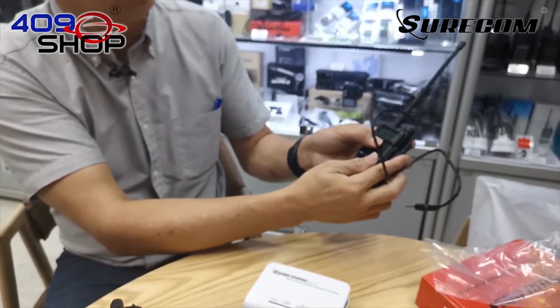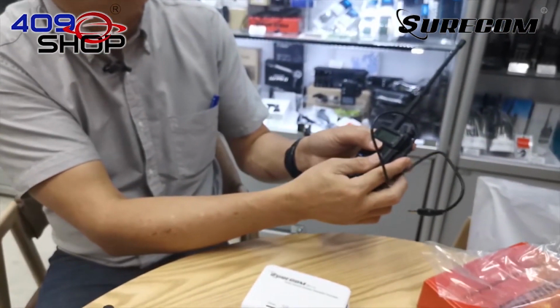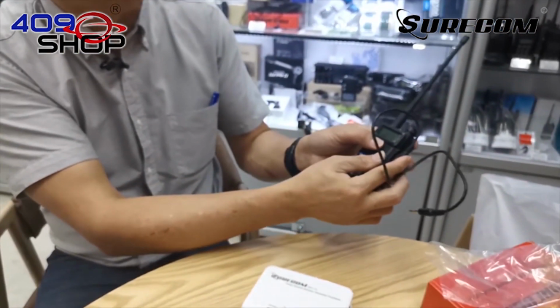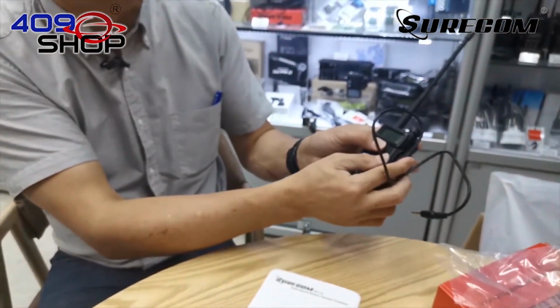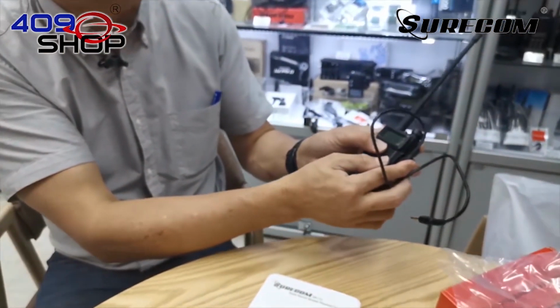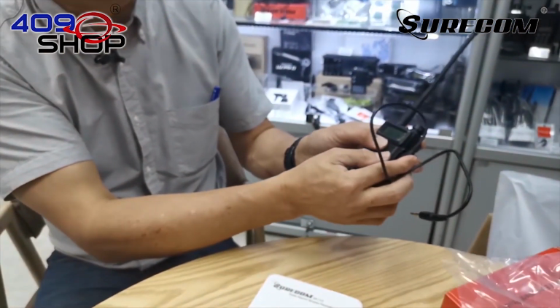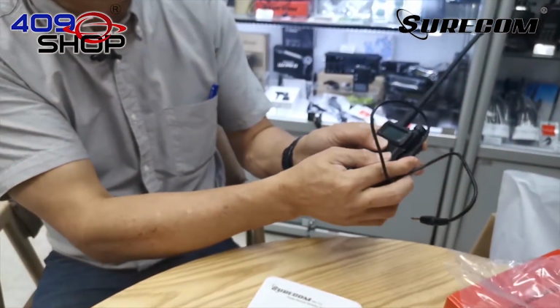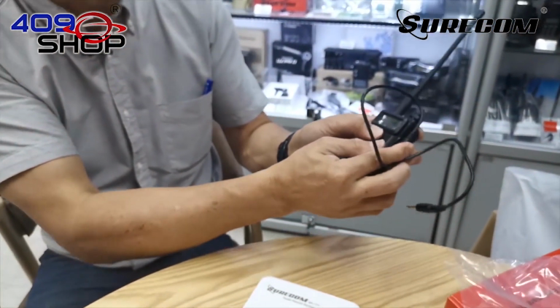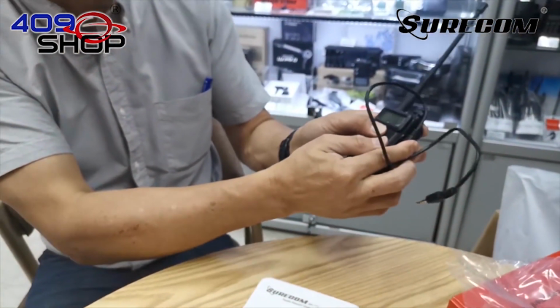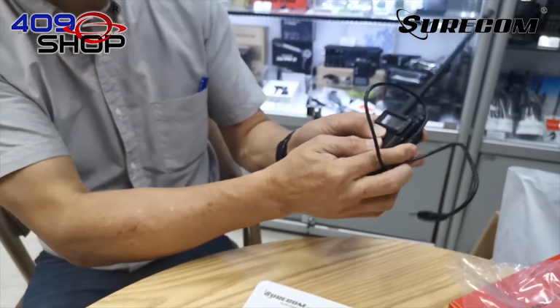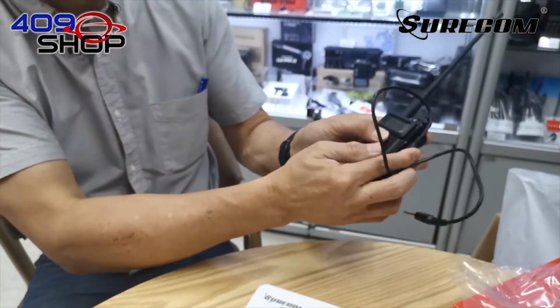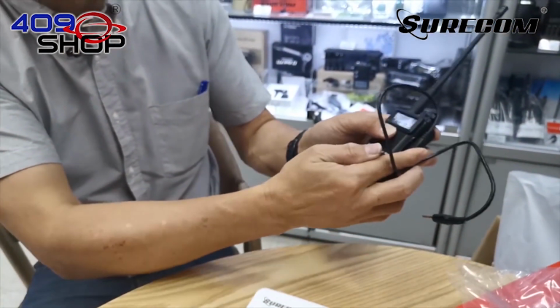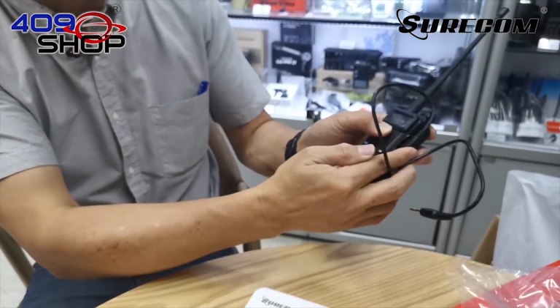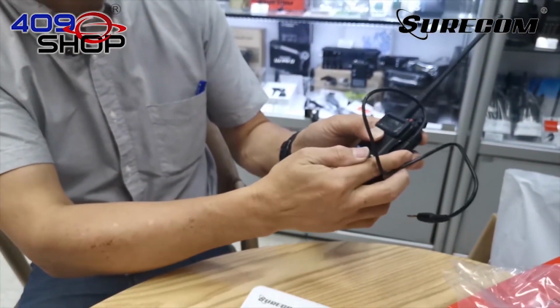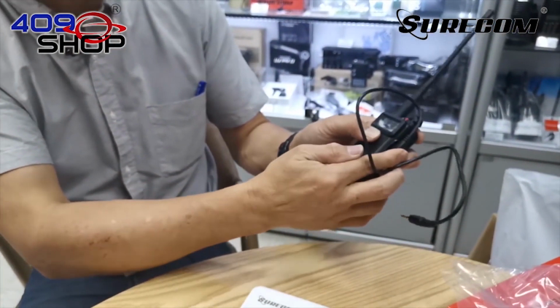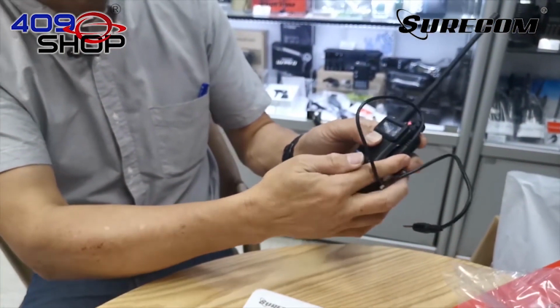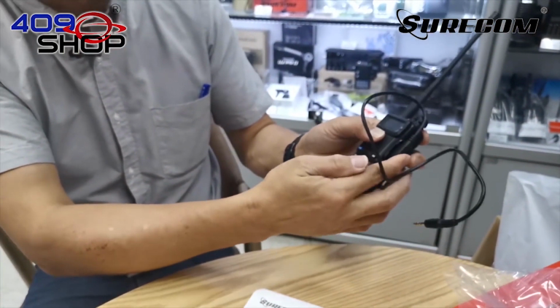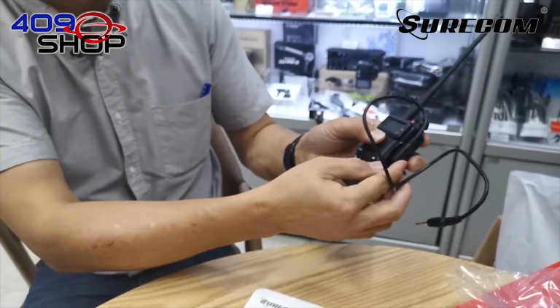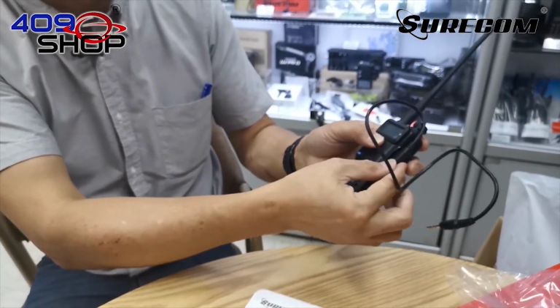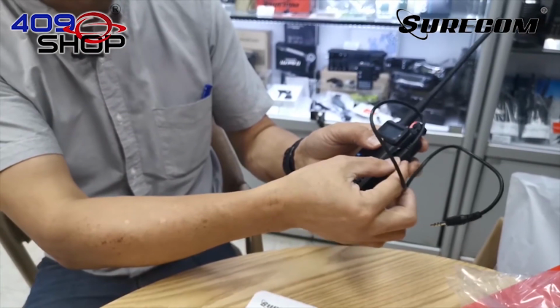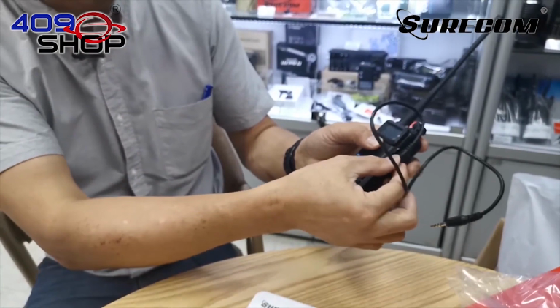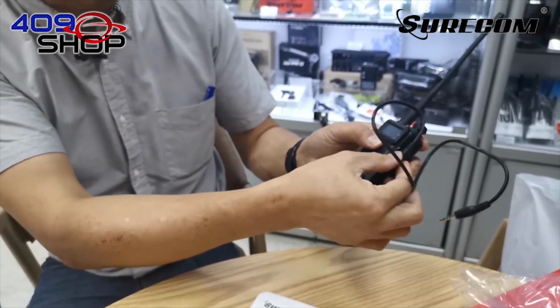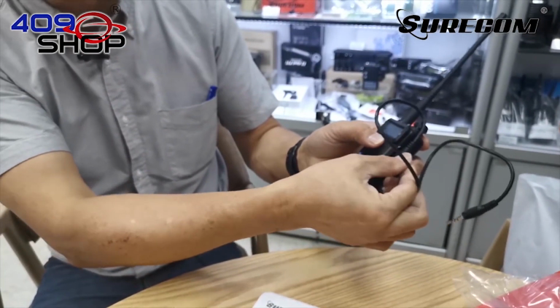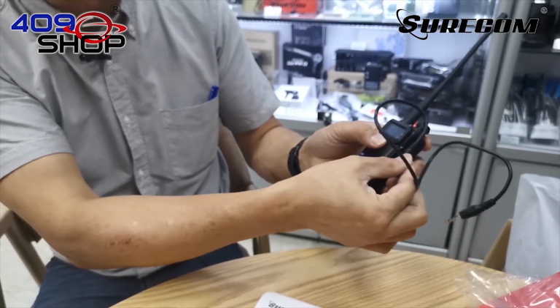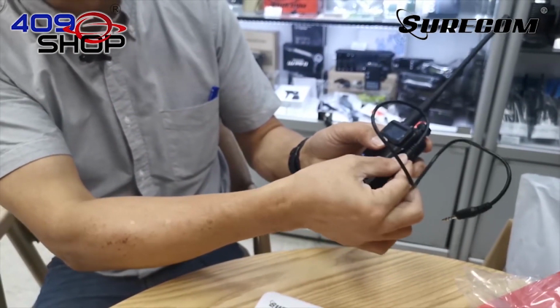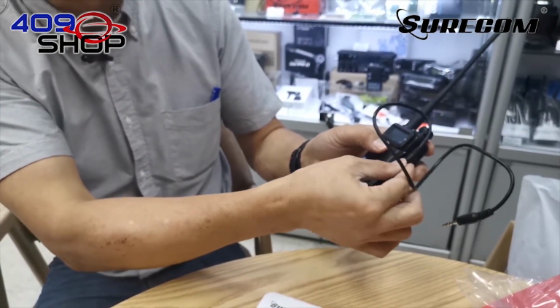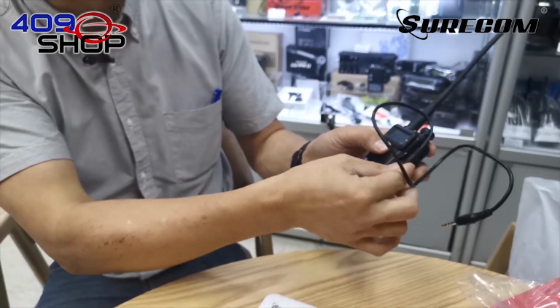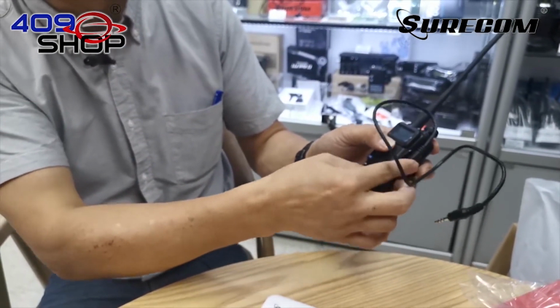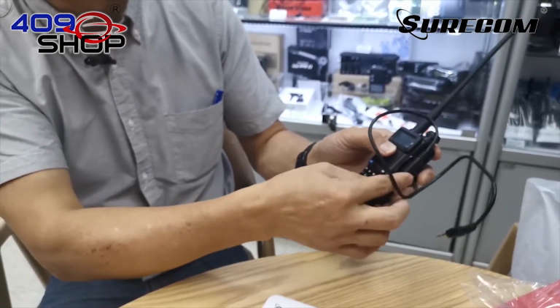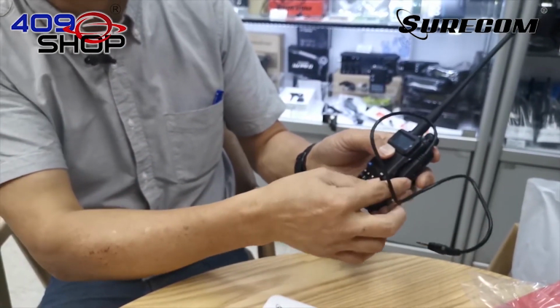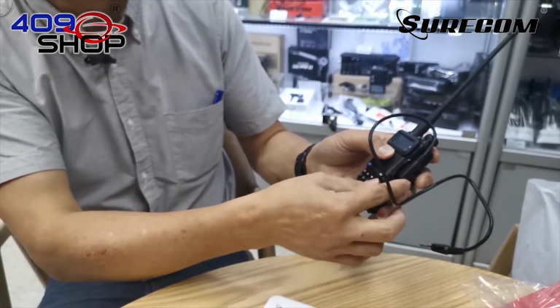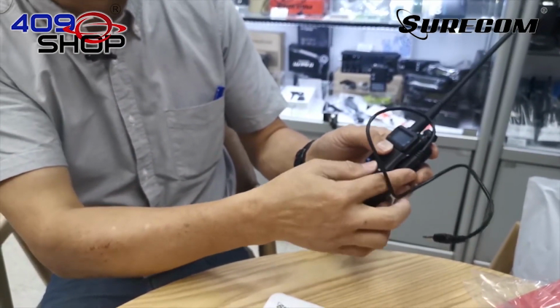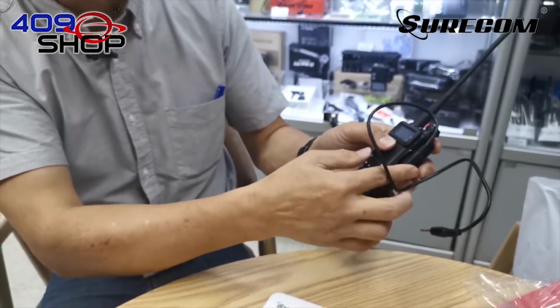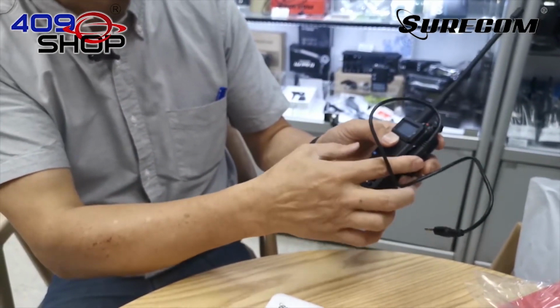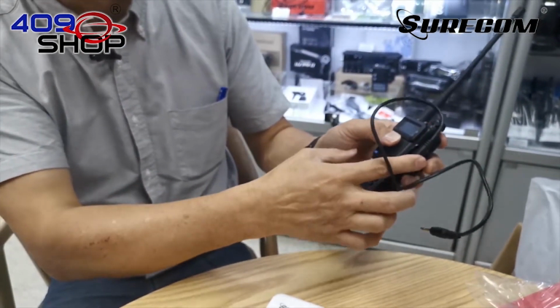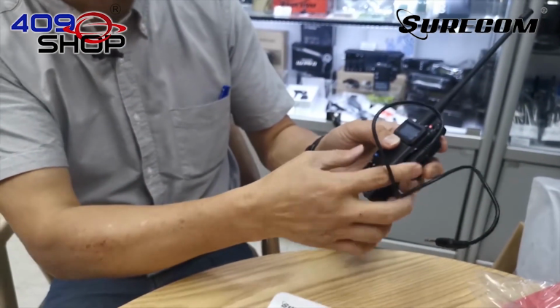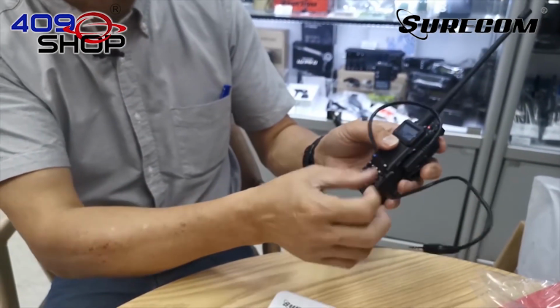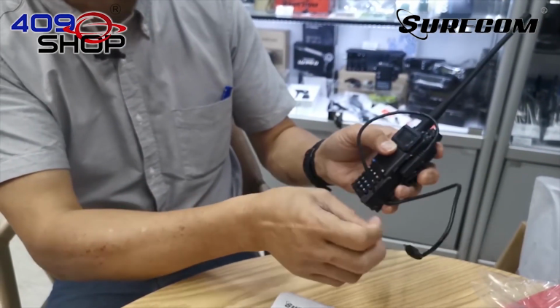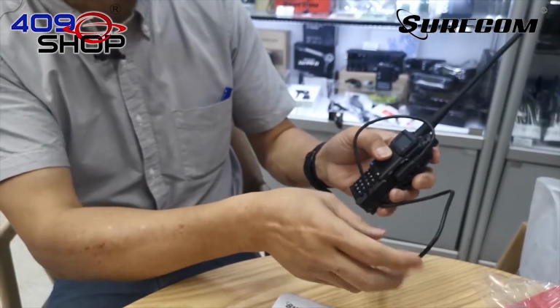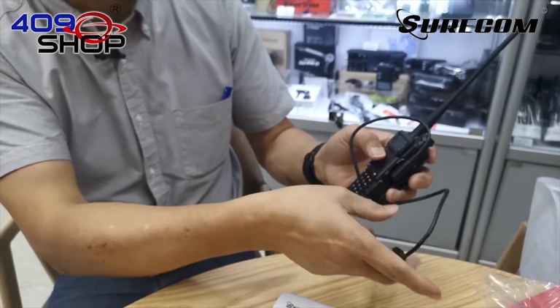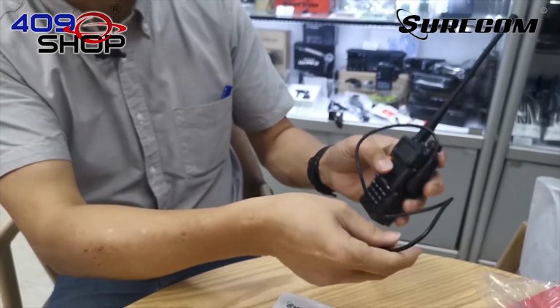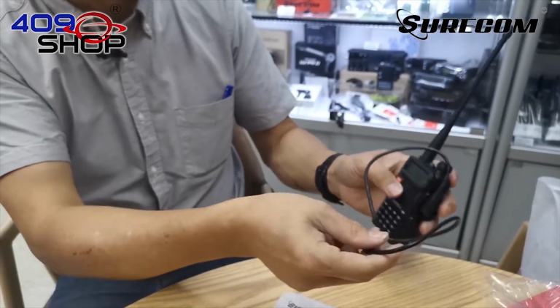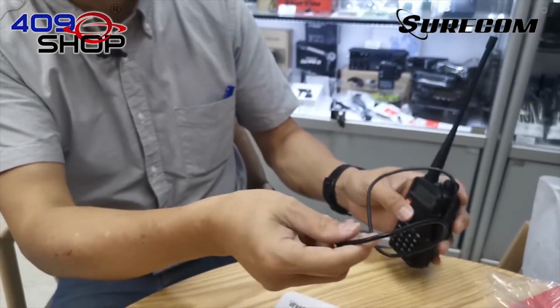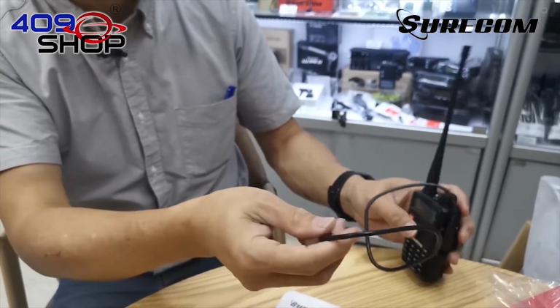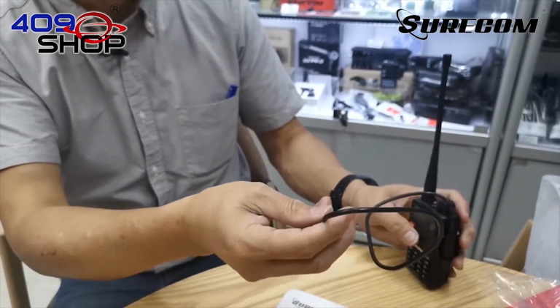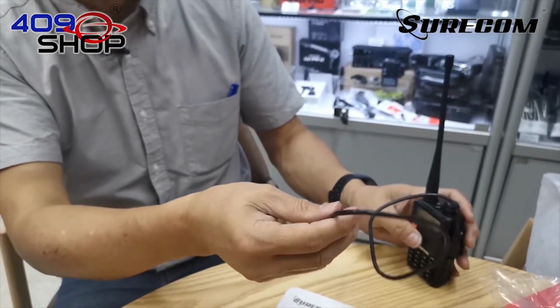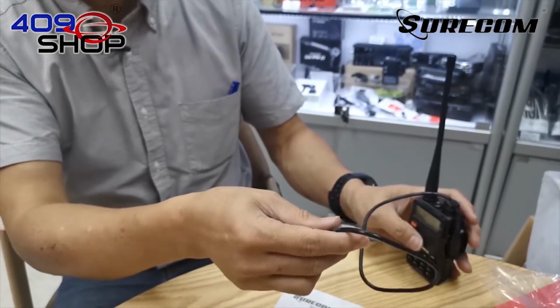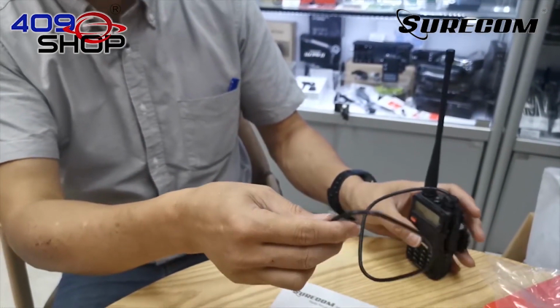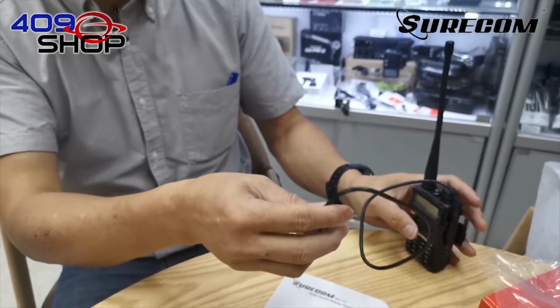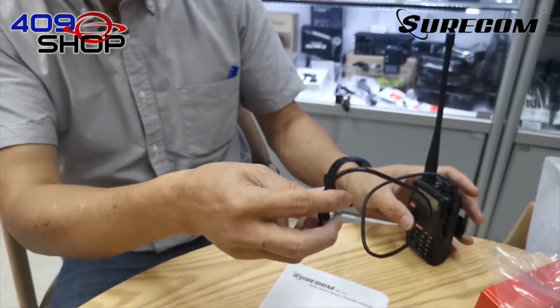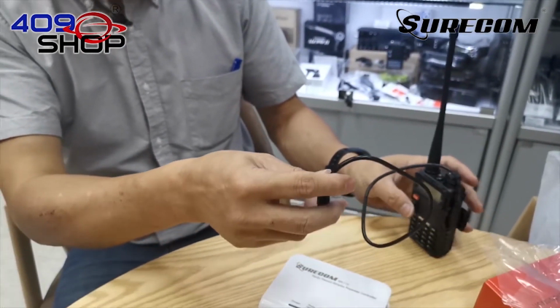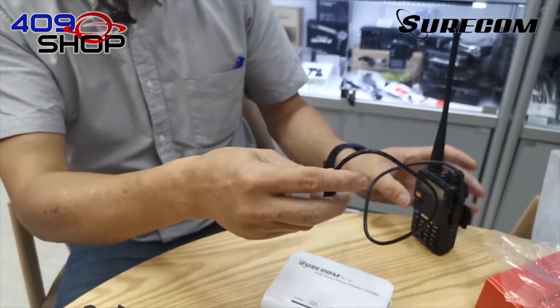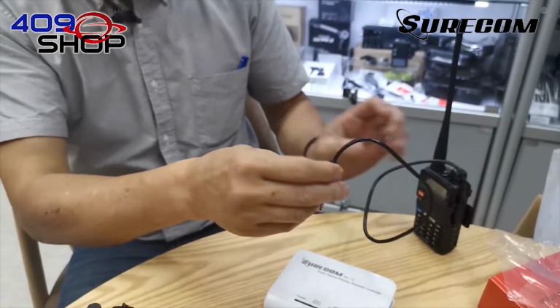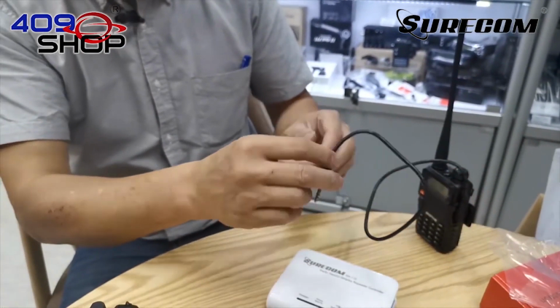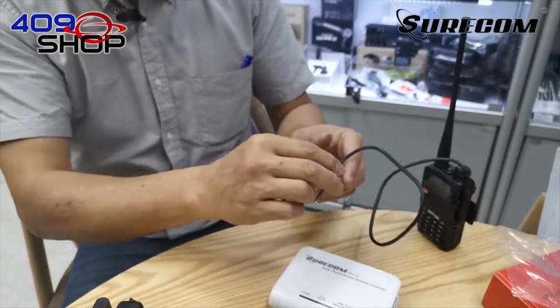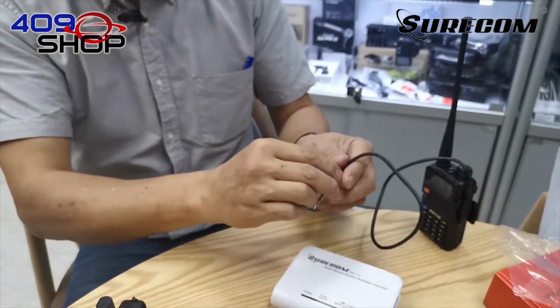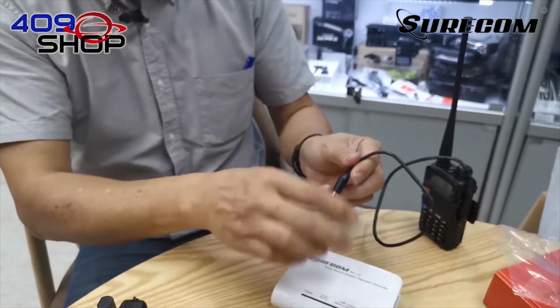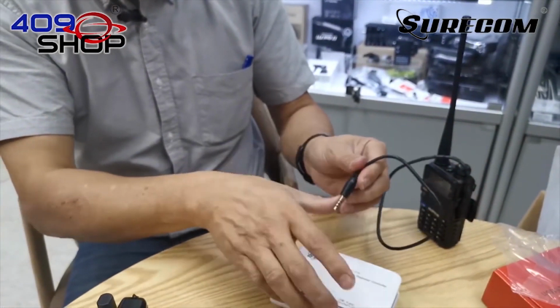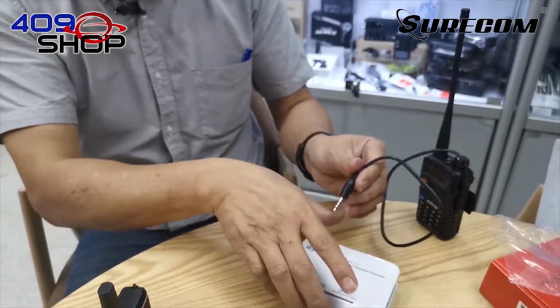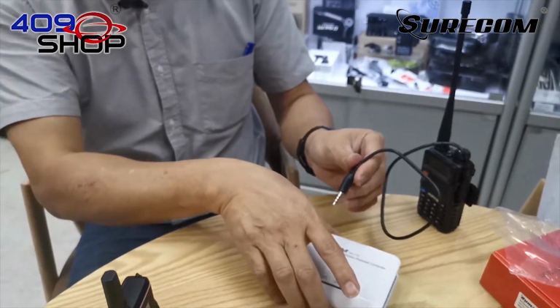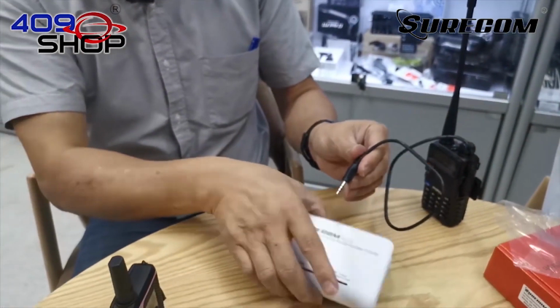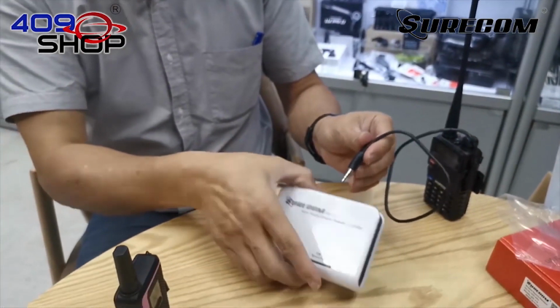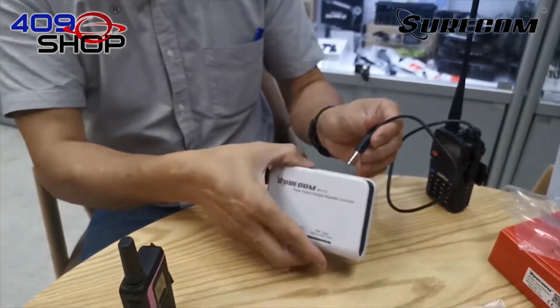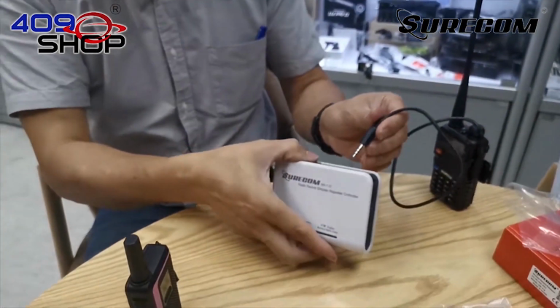All we have to do now is to connect one of our two-way radios to the repeater using the cable, and make sure you put it all the way in.